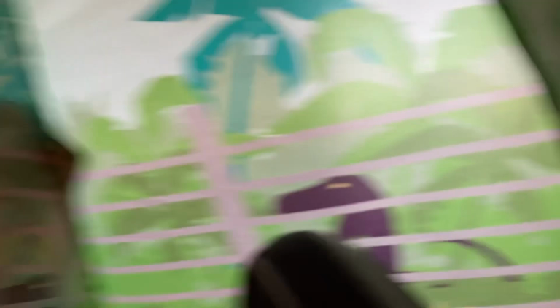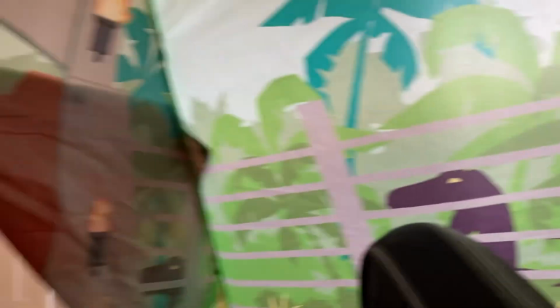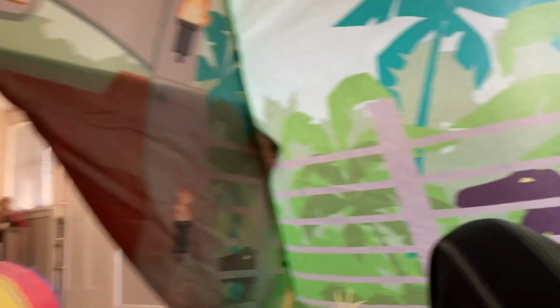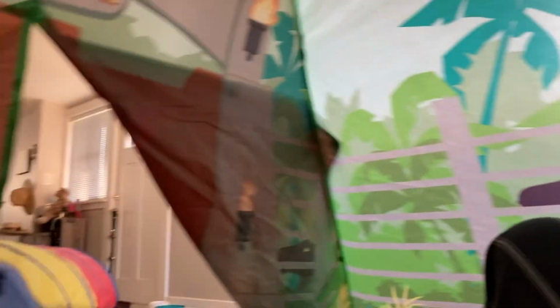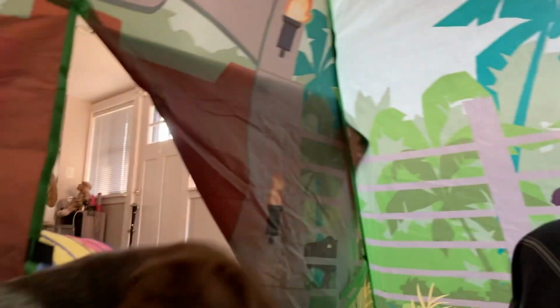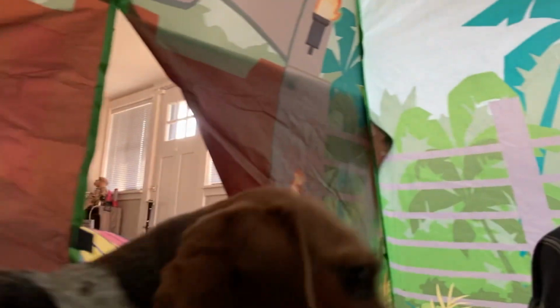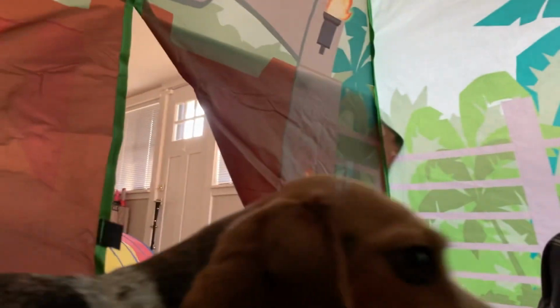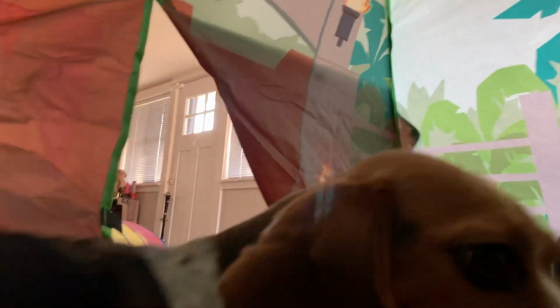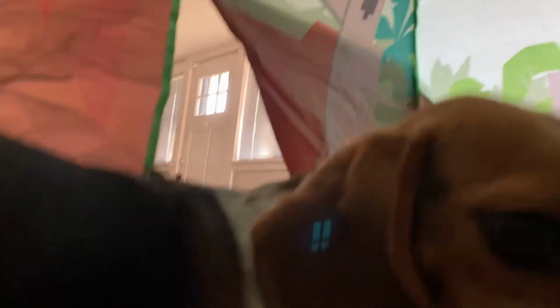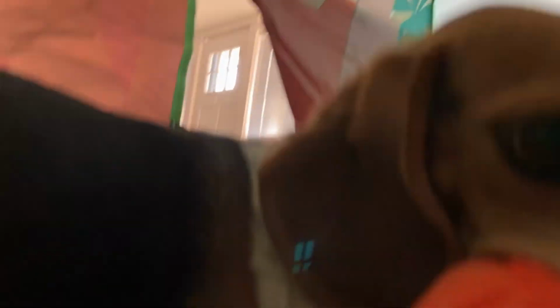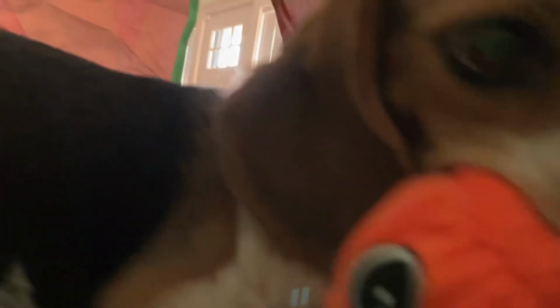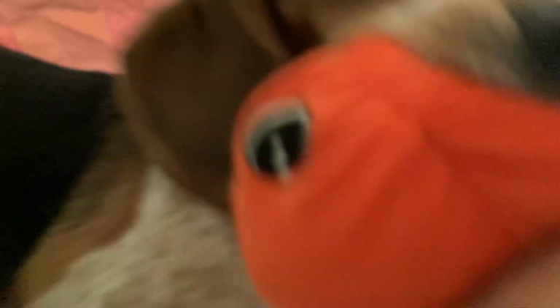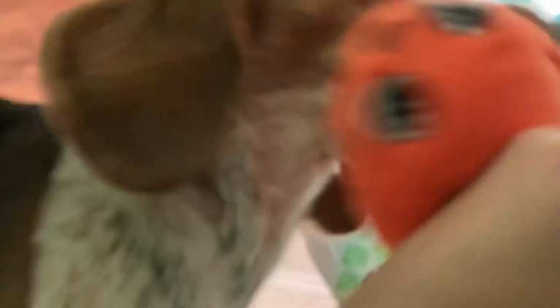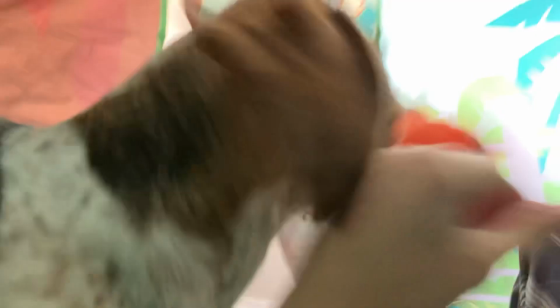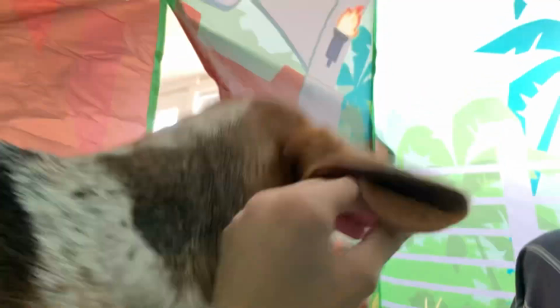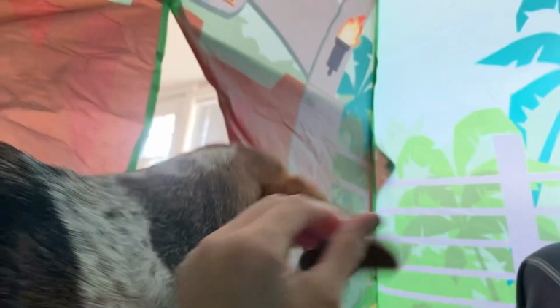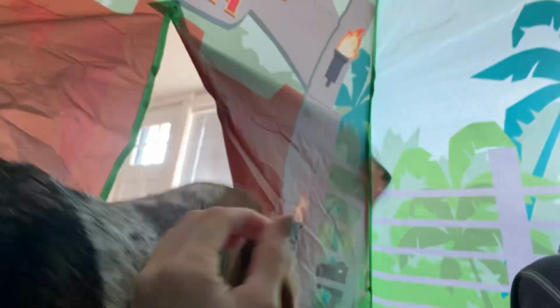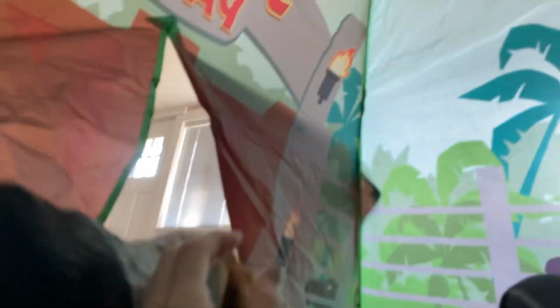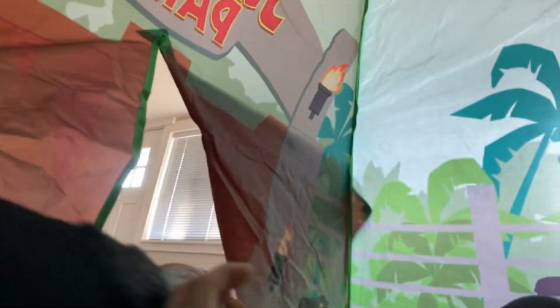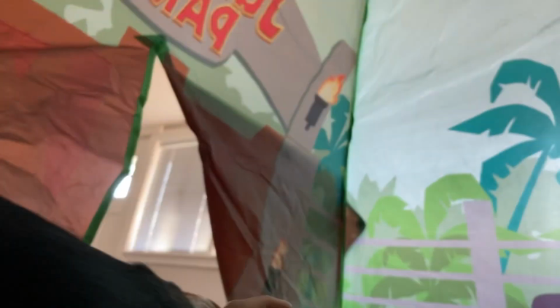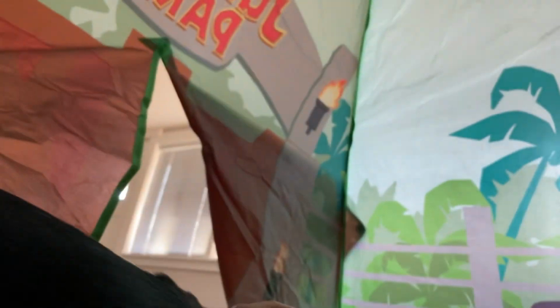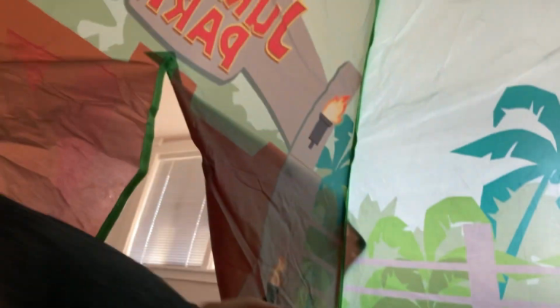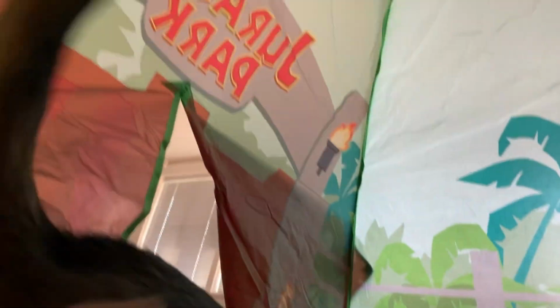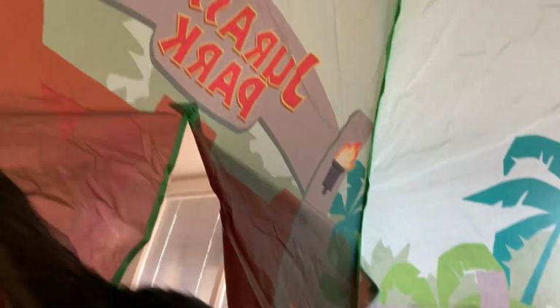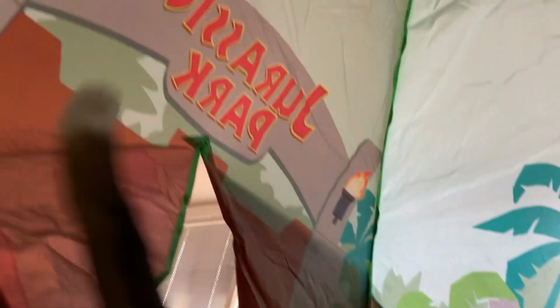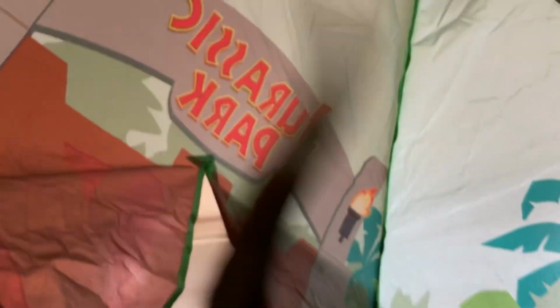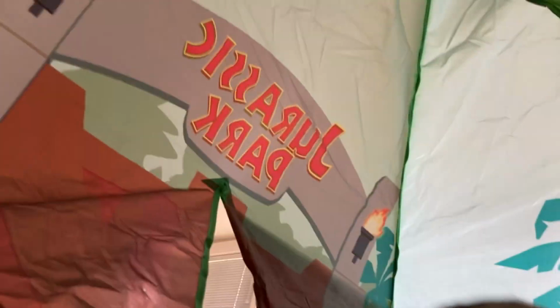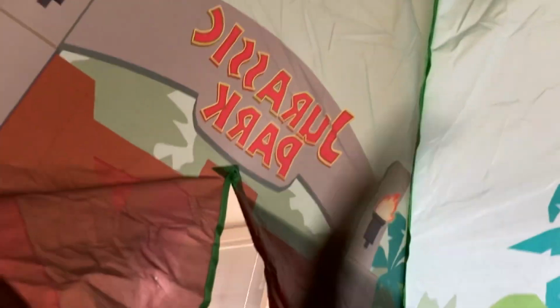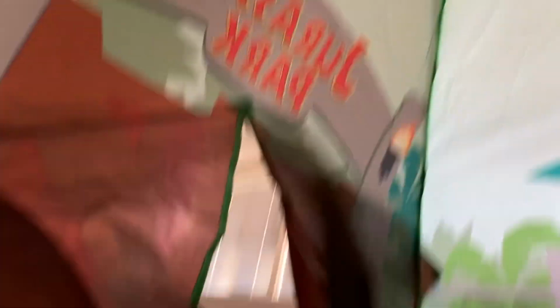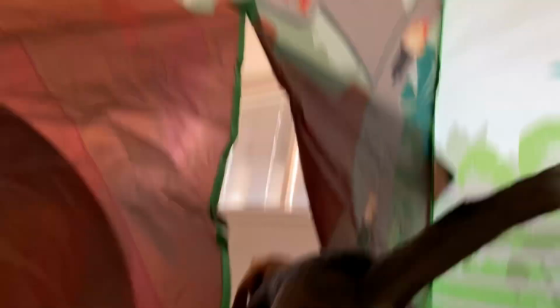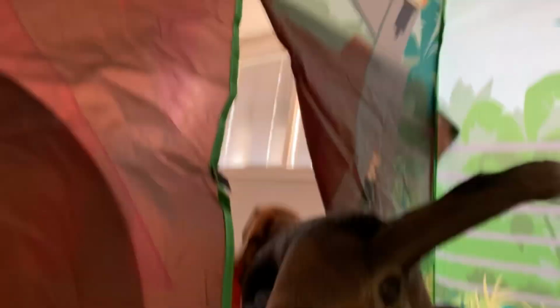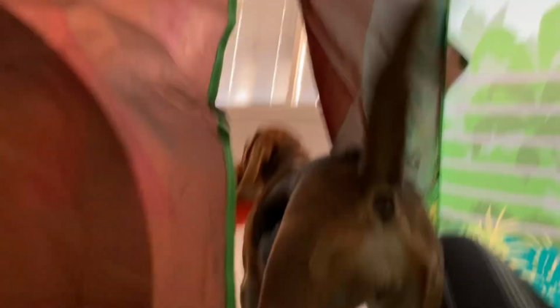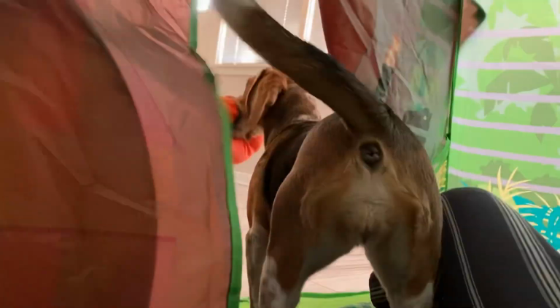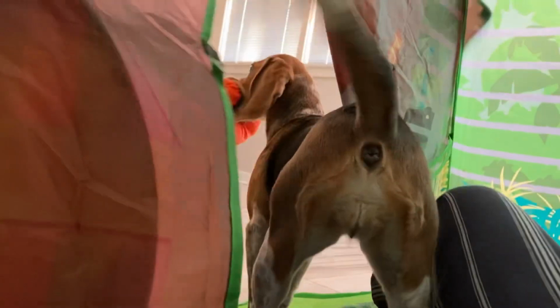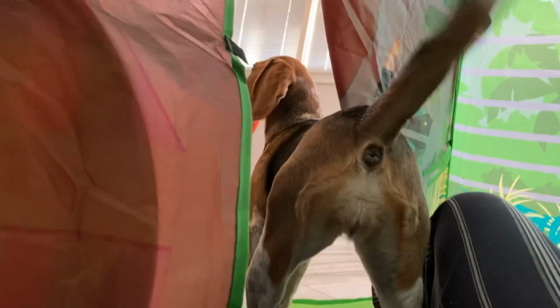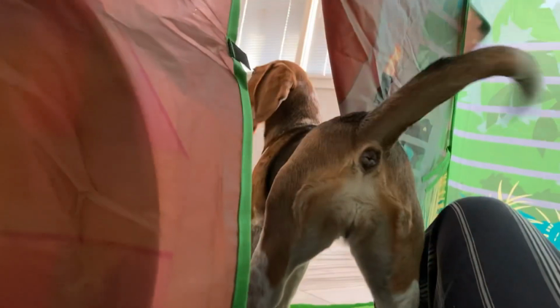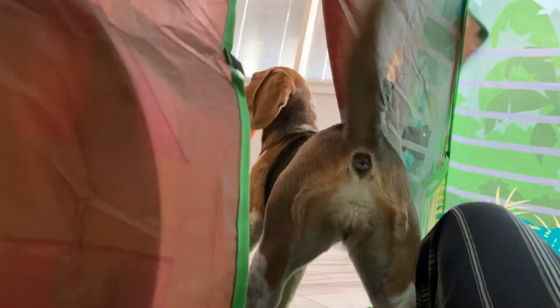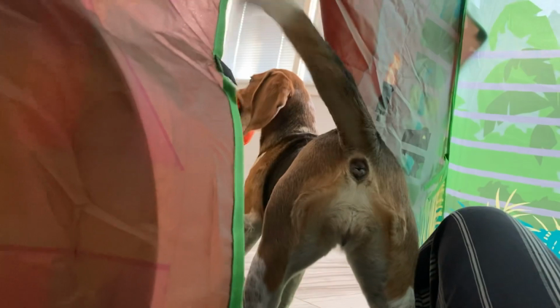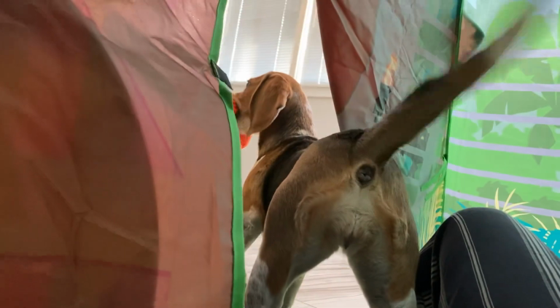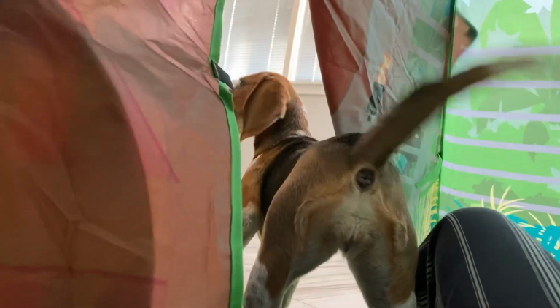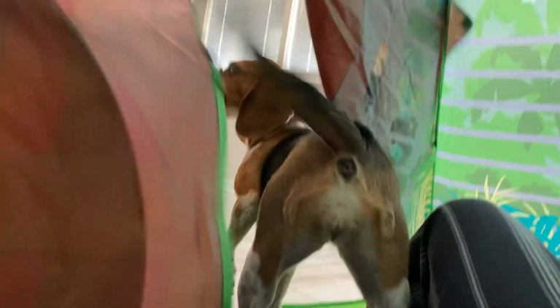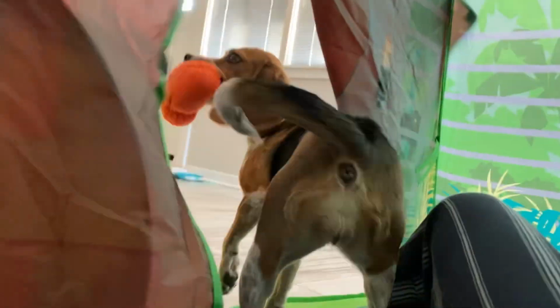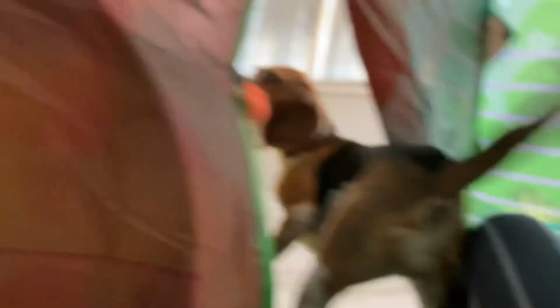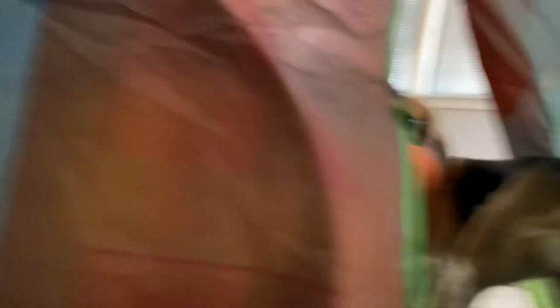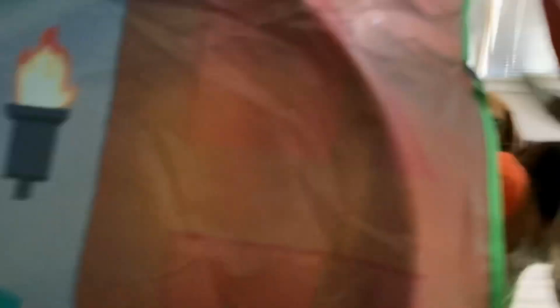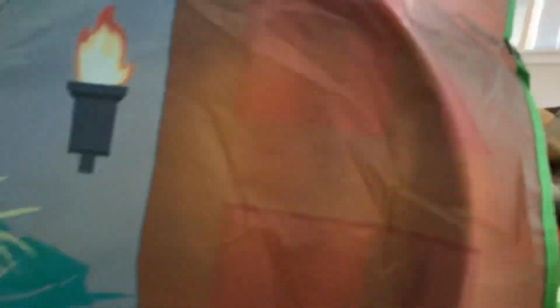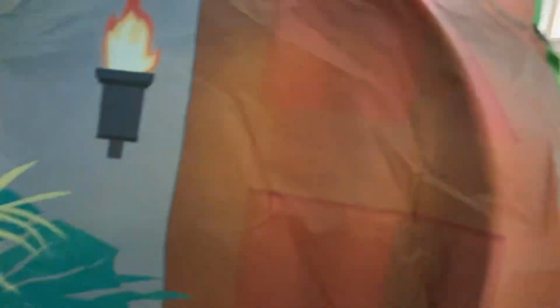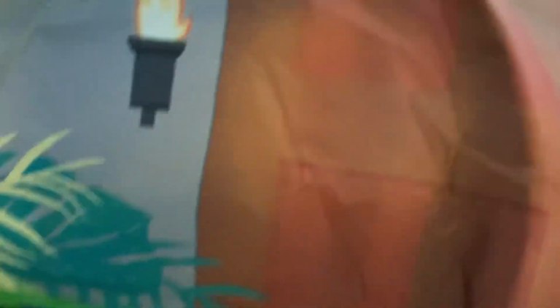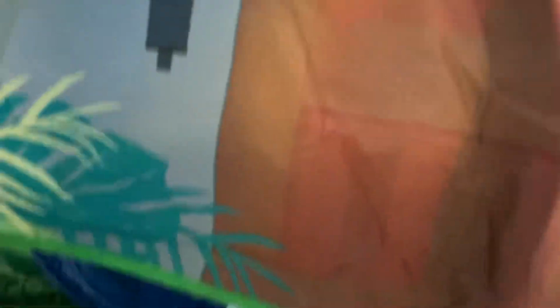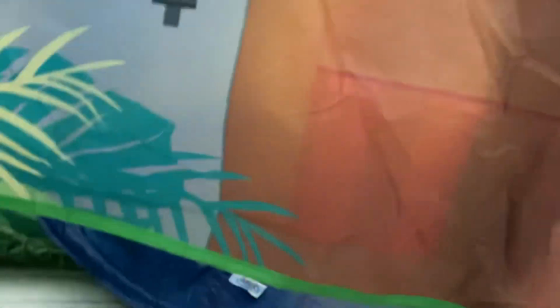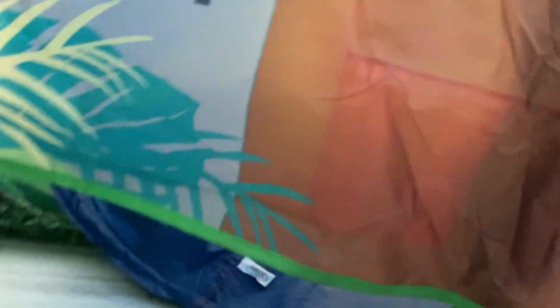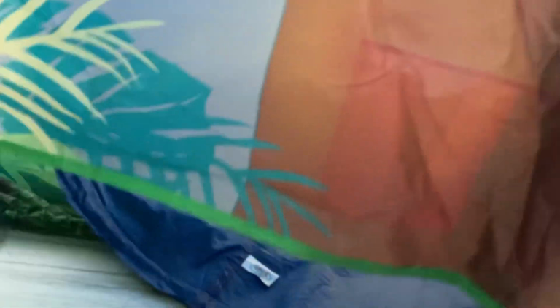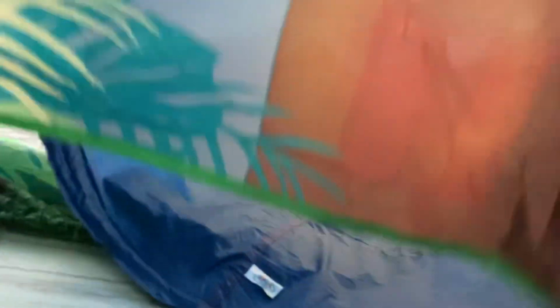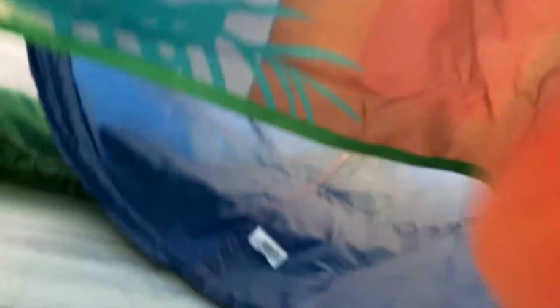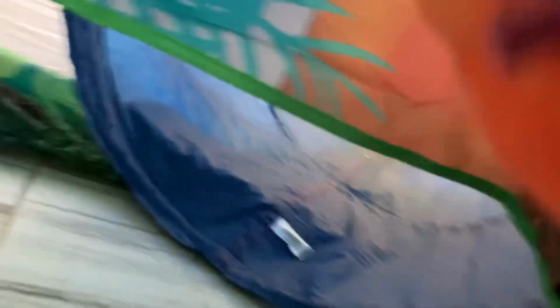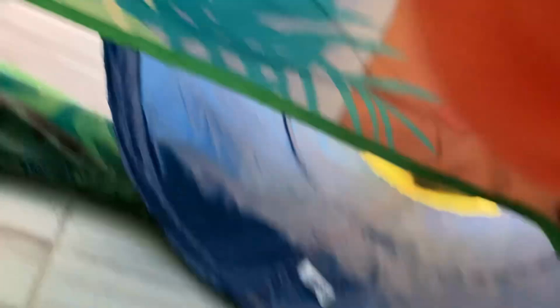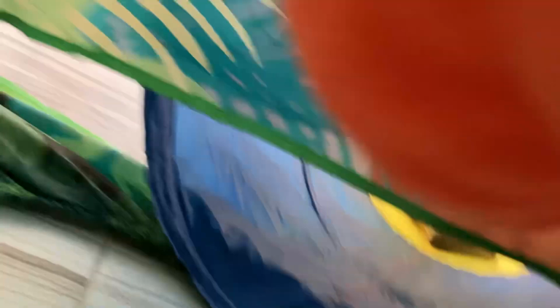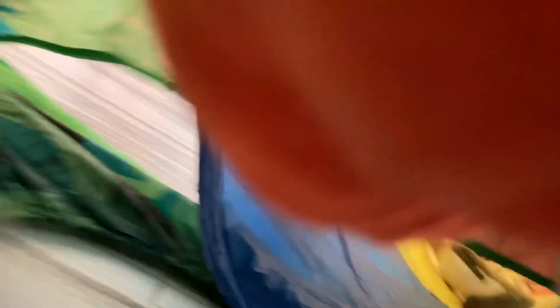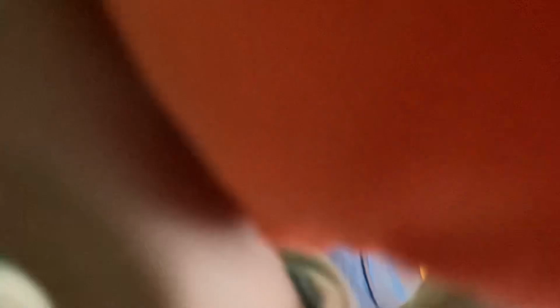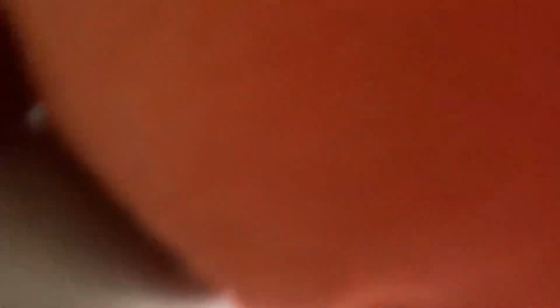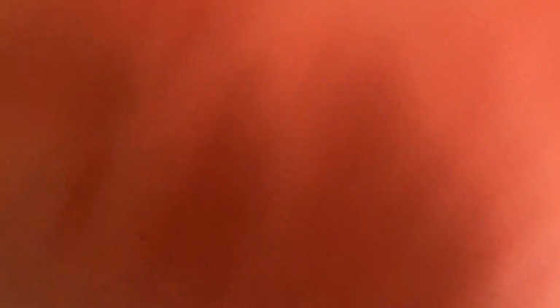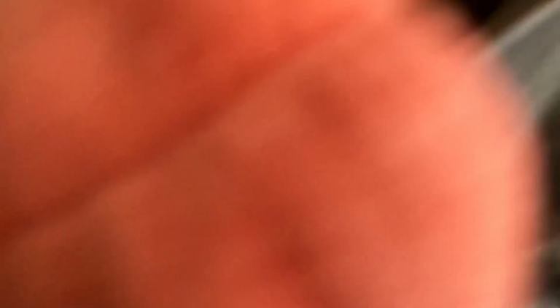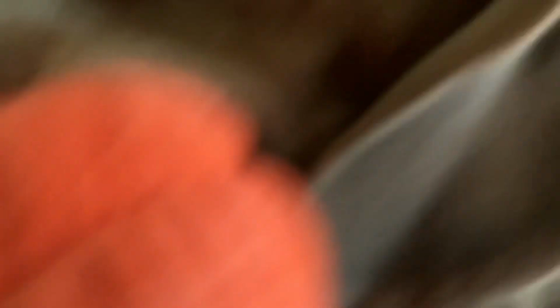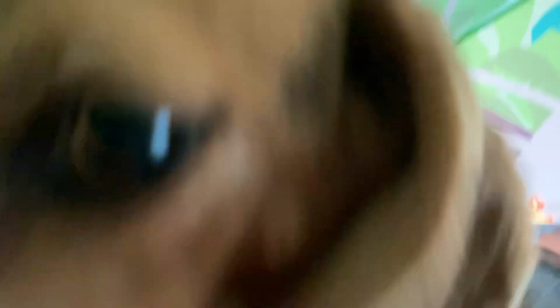Okay, so this is what the Jurassic Park tent looks like from inside. Snips! Hi!